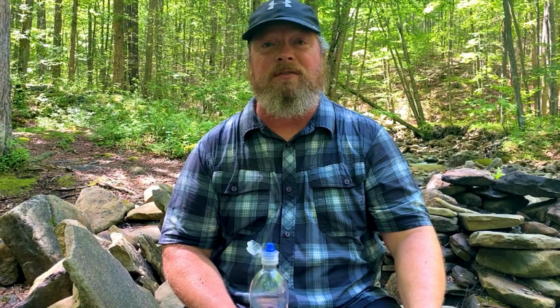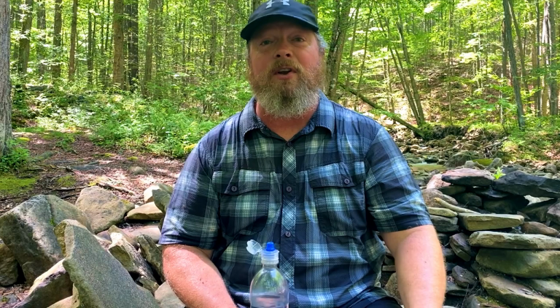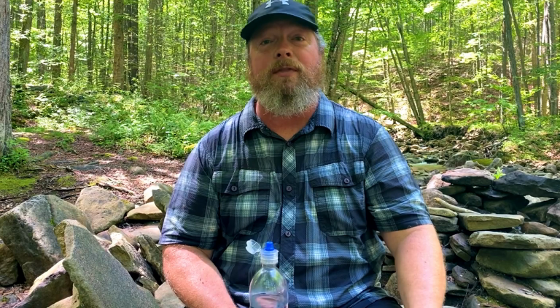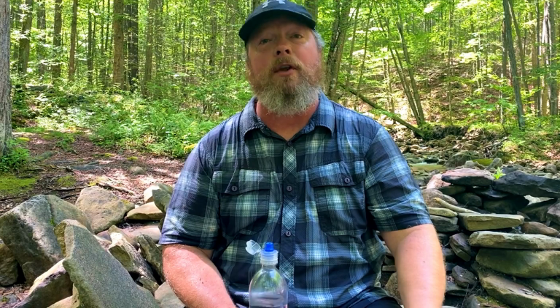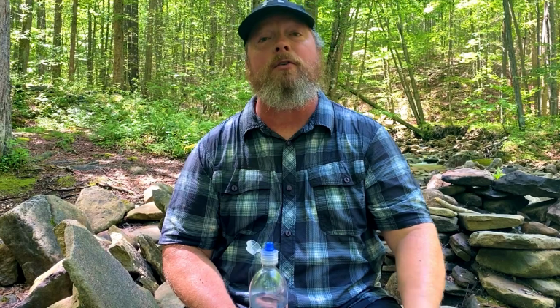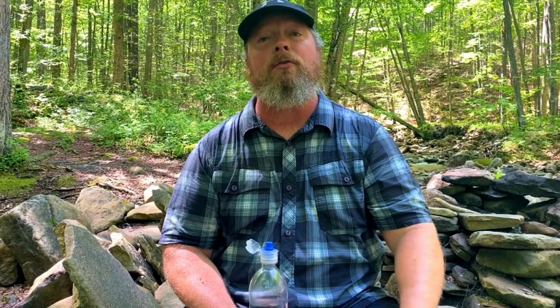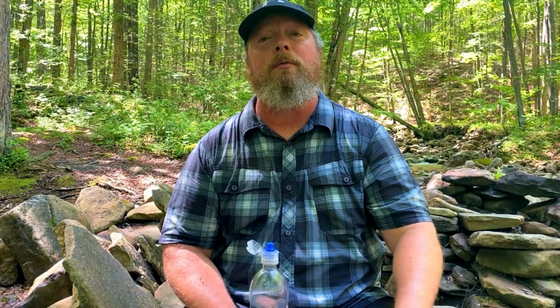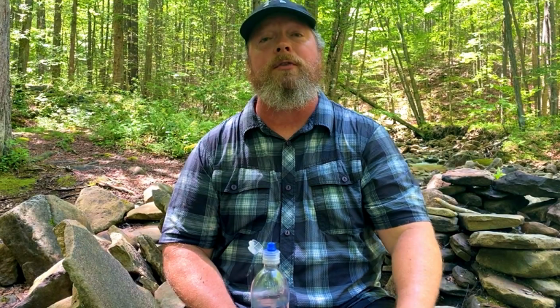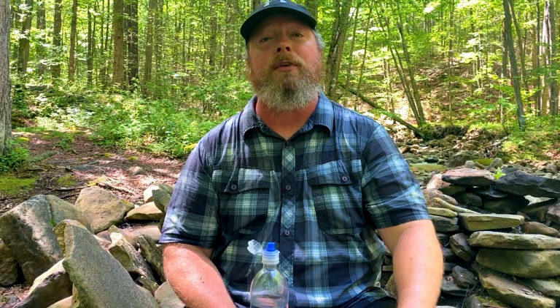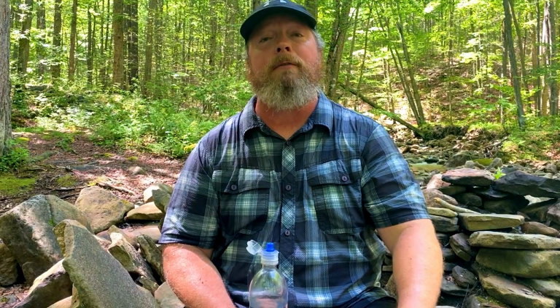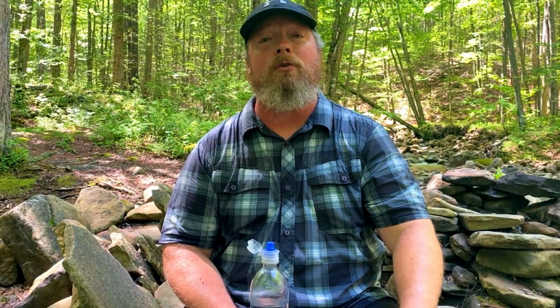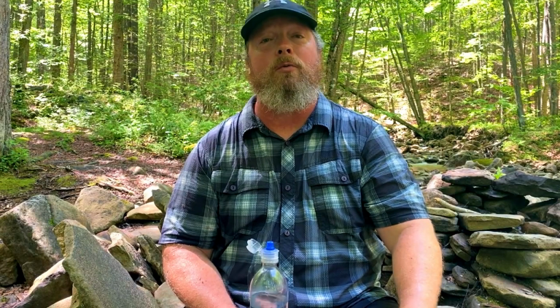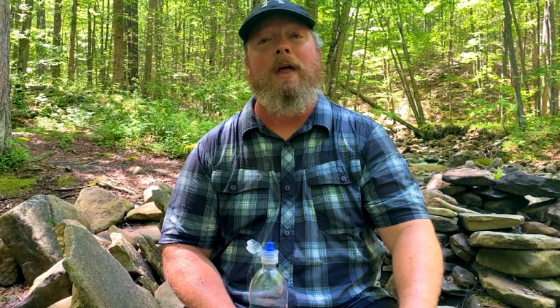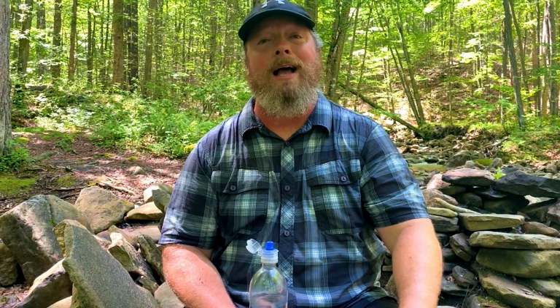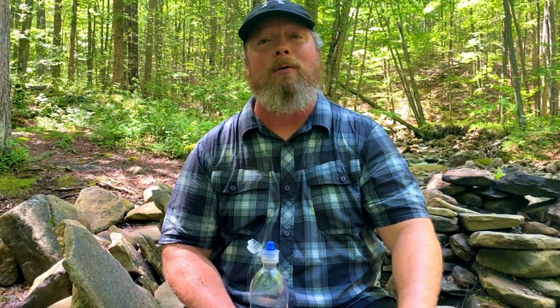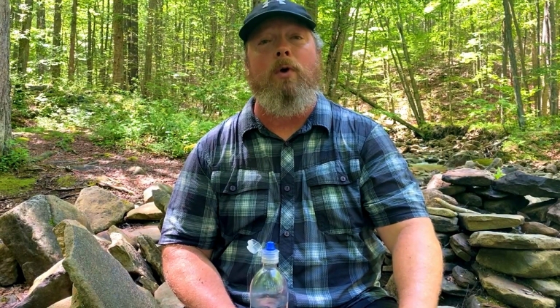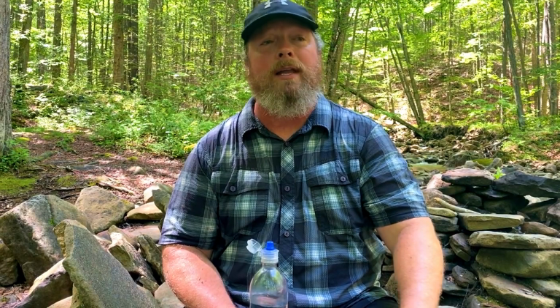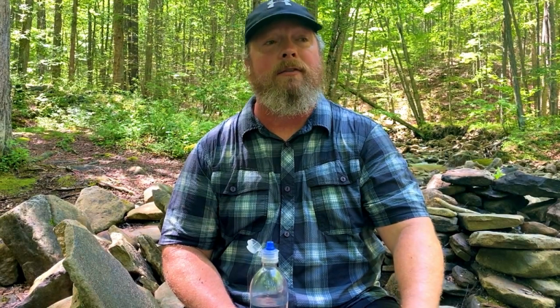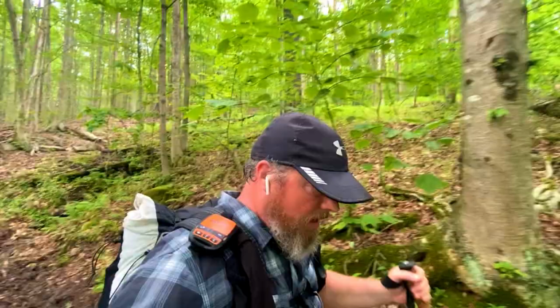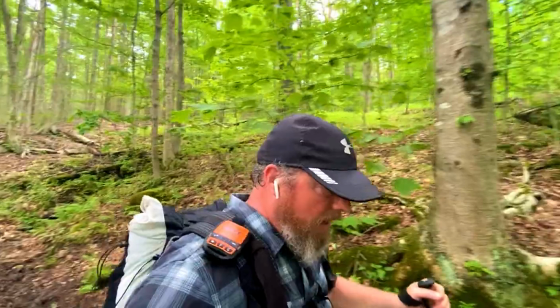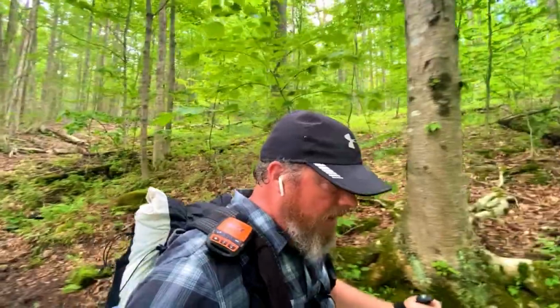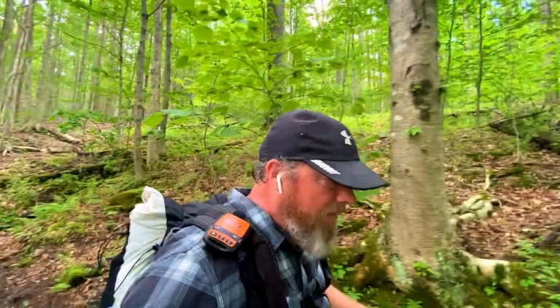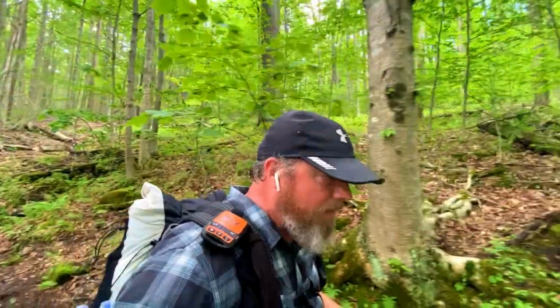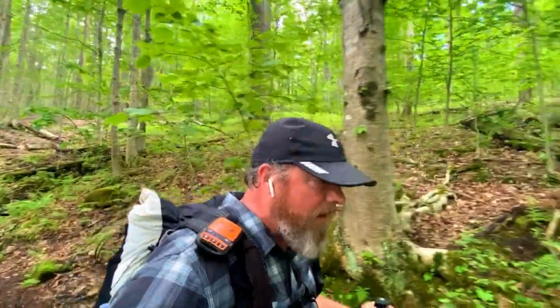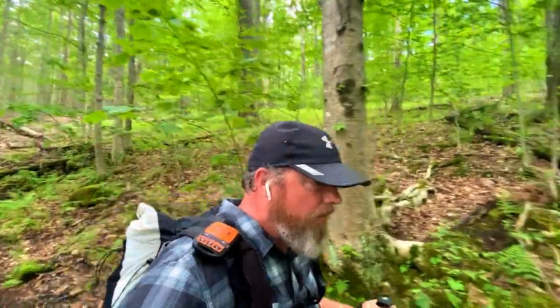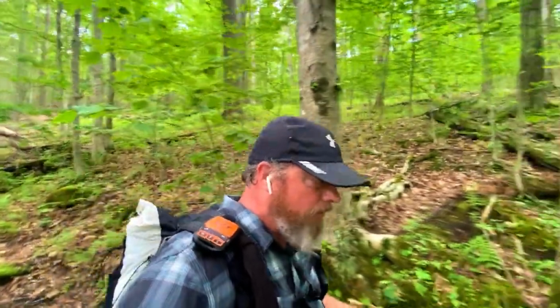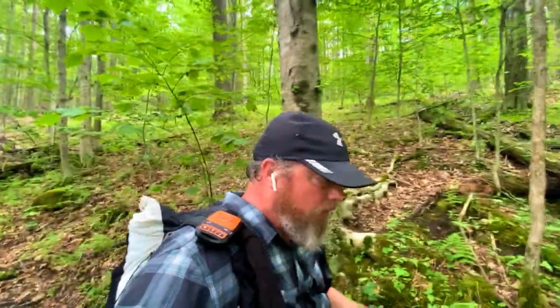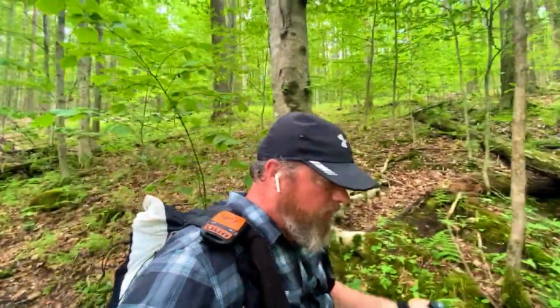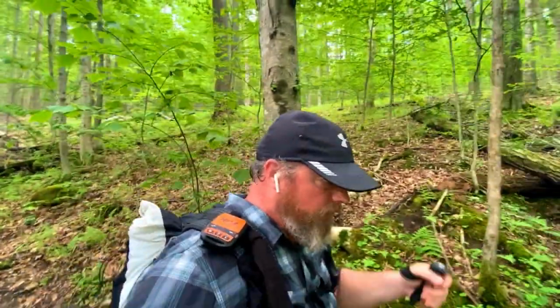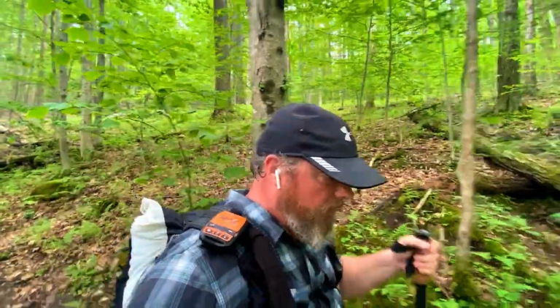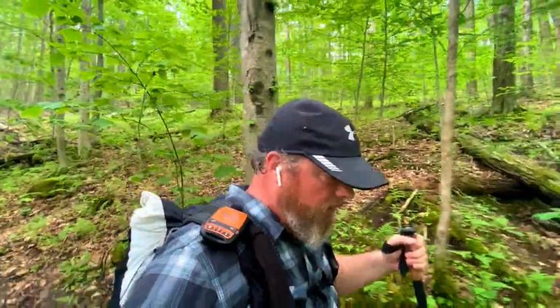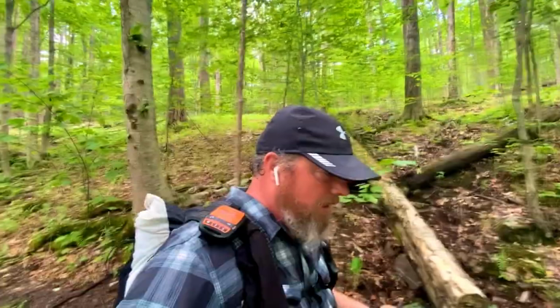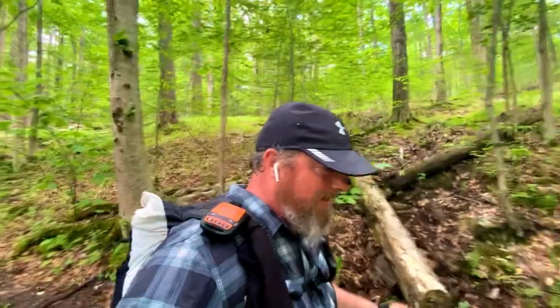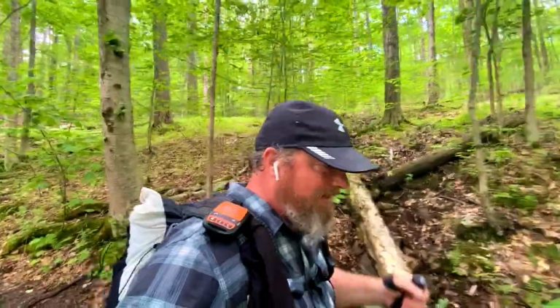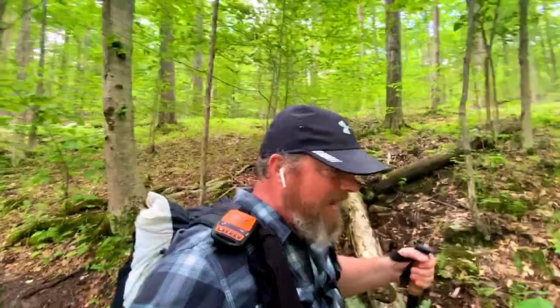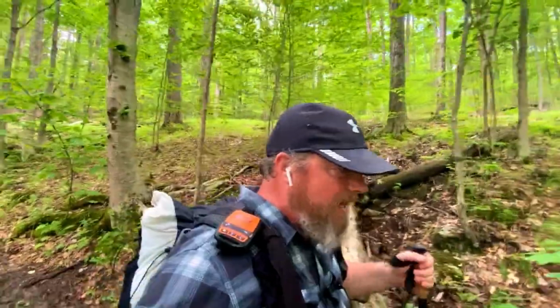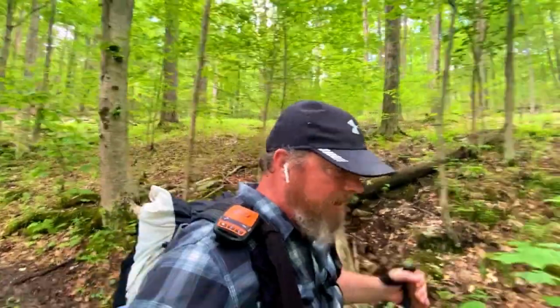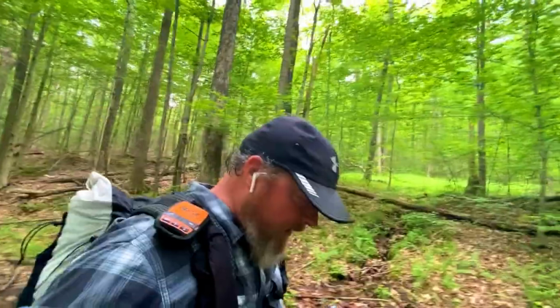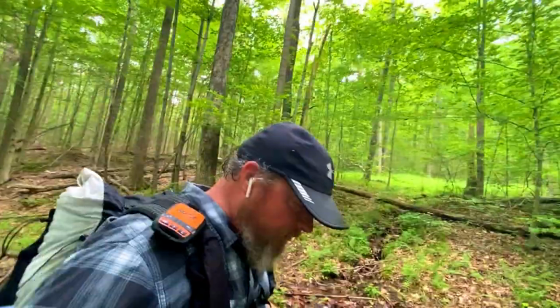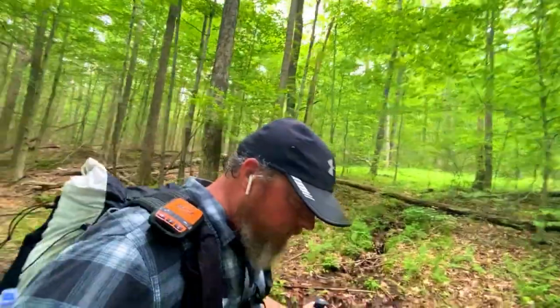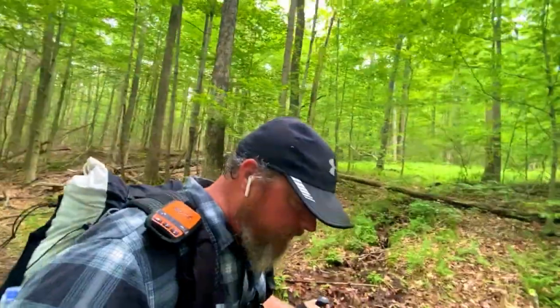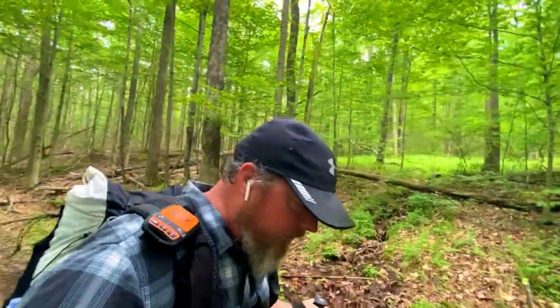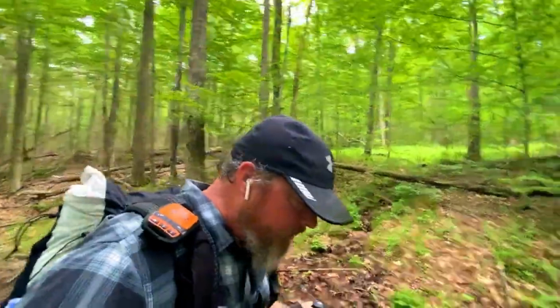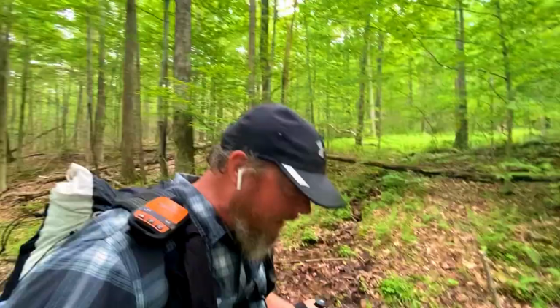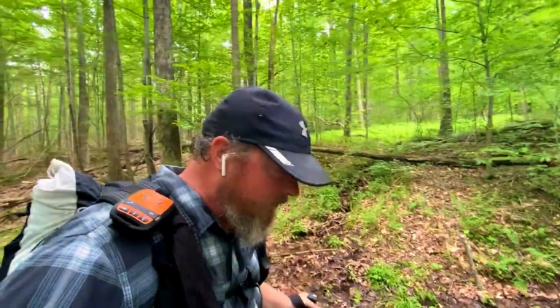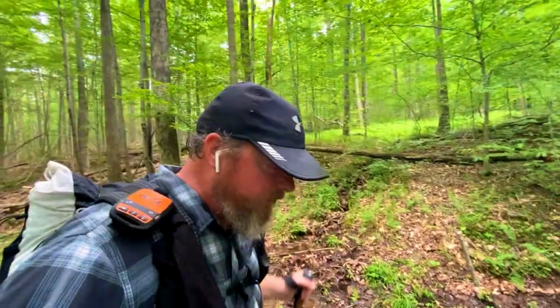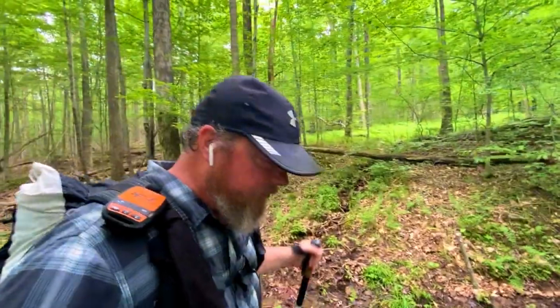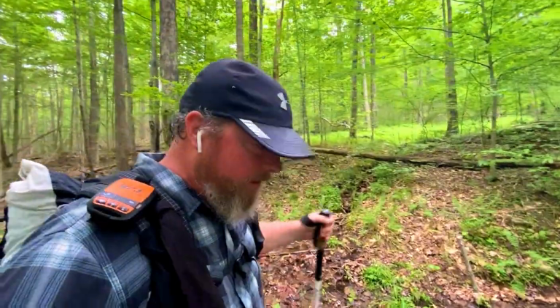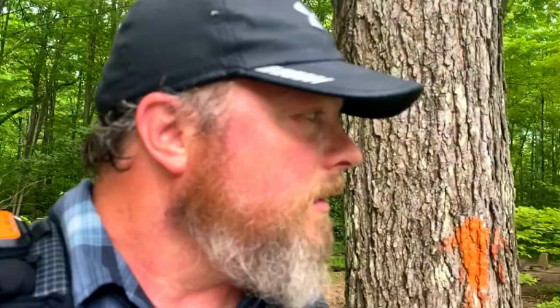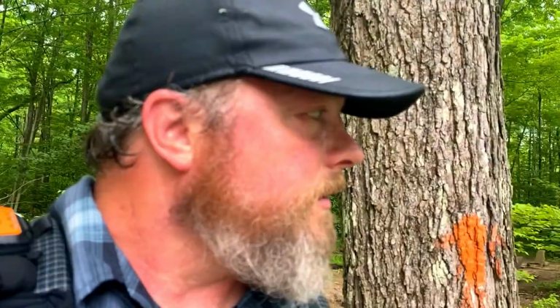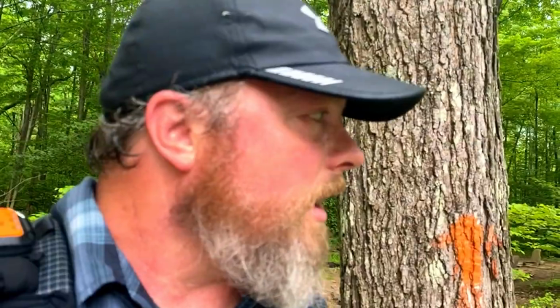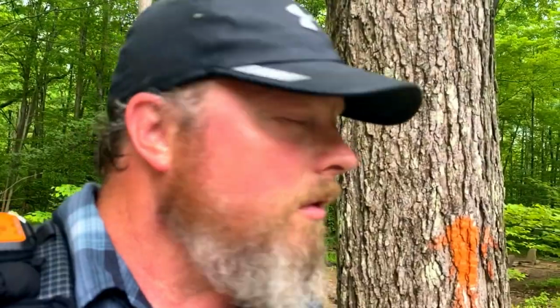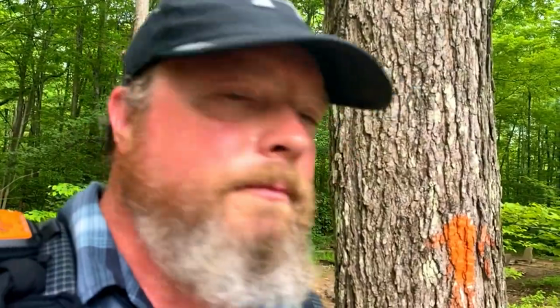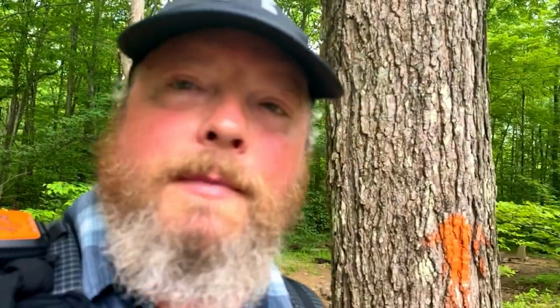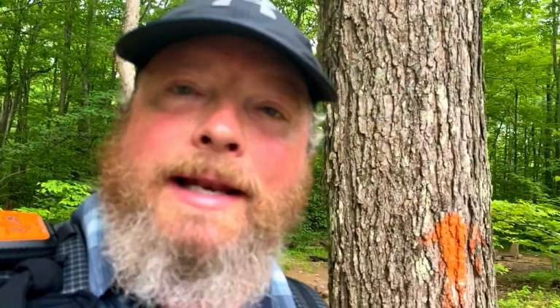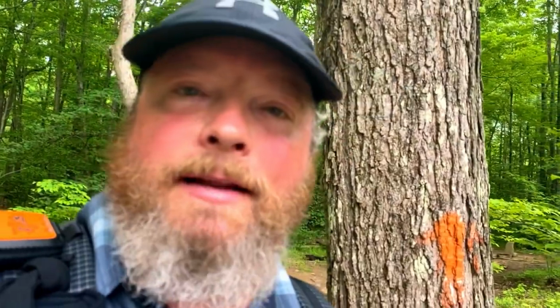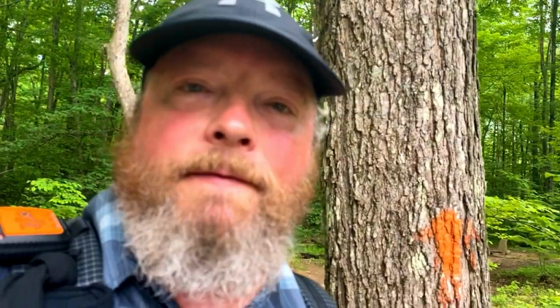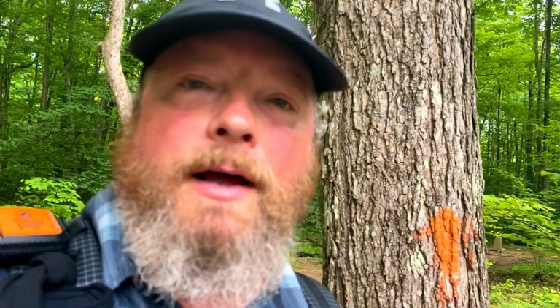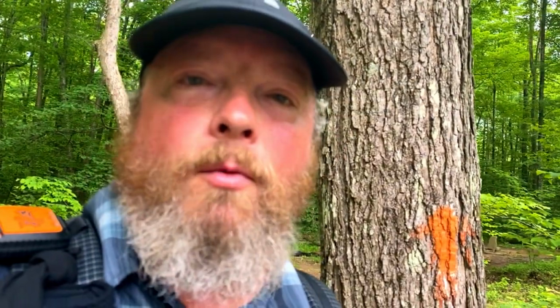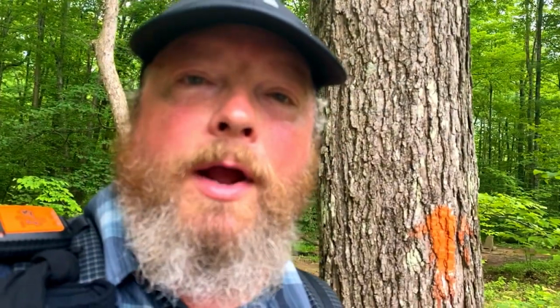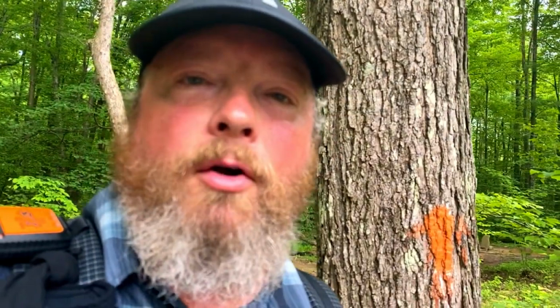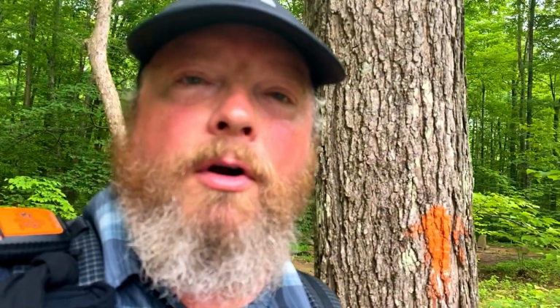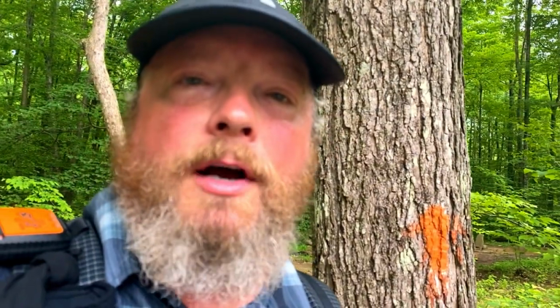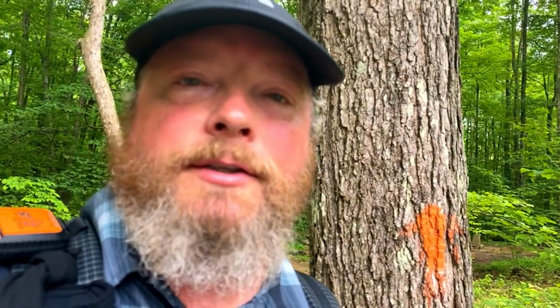Severe thunderstorms this afternoon with high winds. I may be able to do this trail in a day hike — it's always good to challenge yourself. So I need to find a way across.